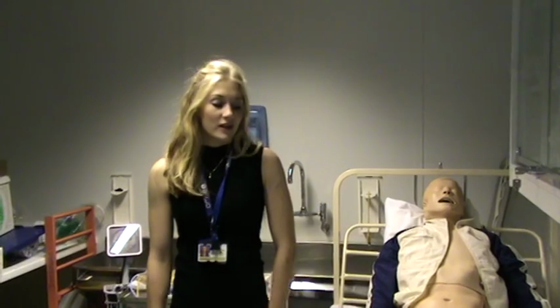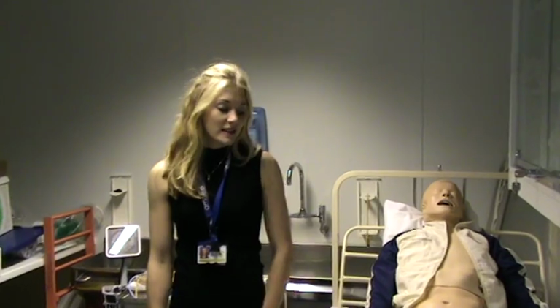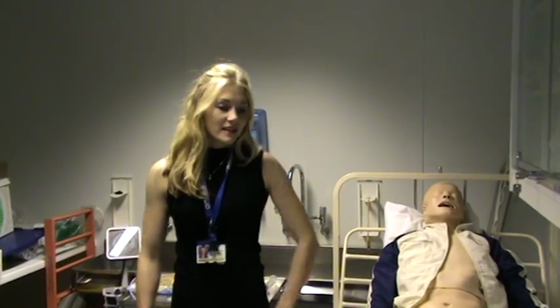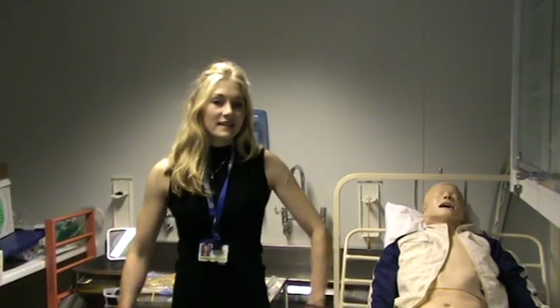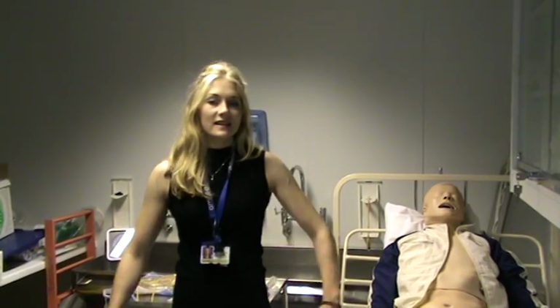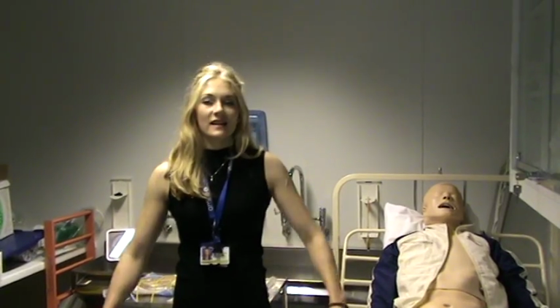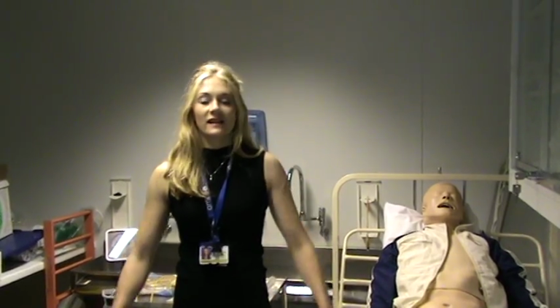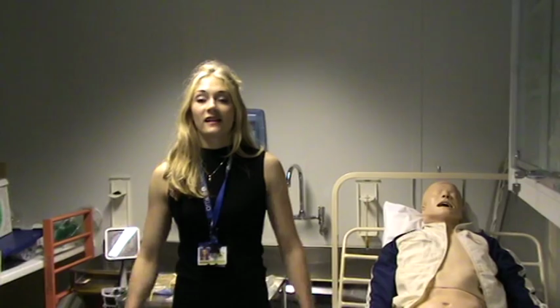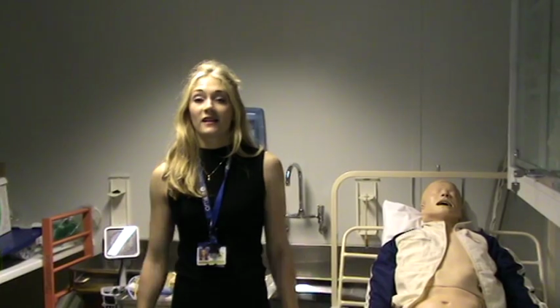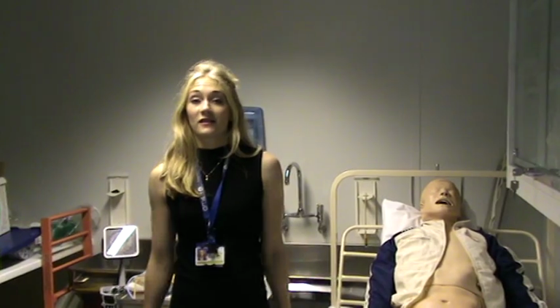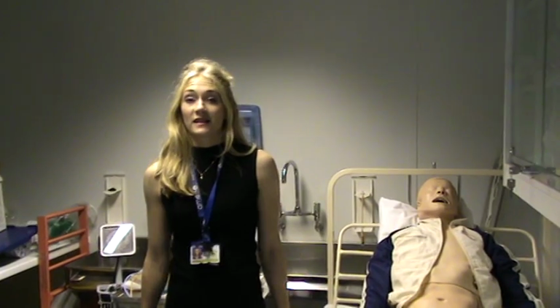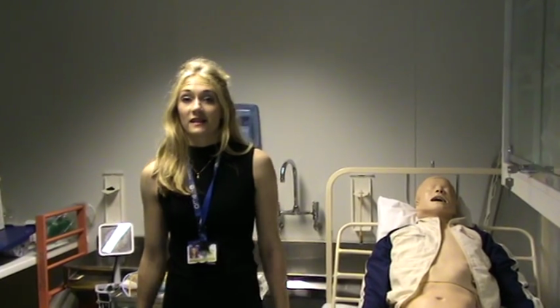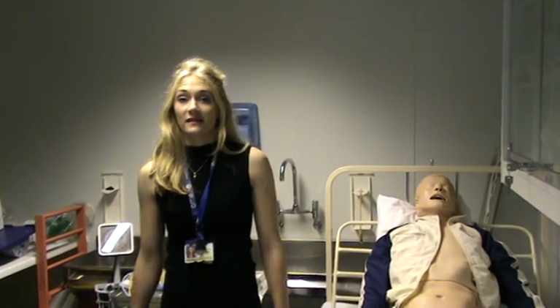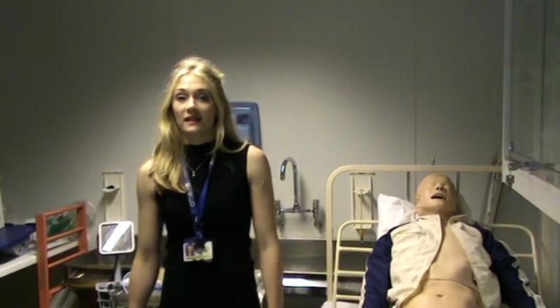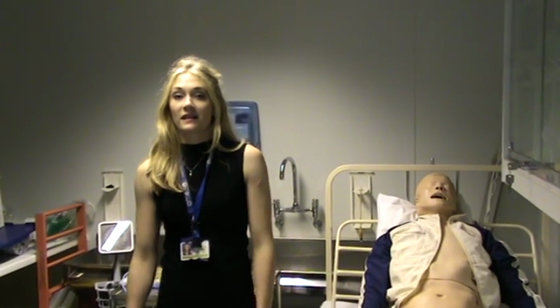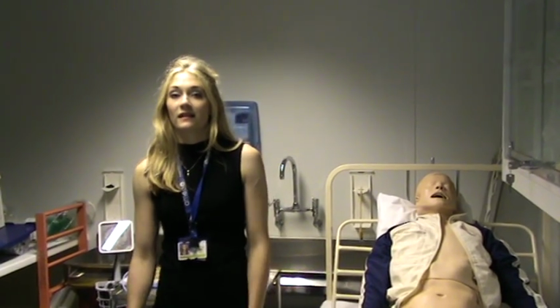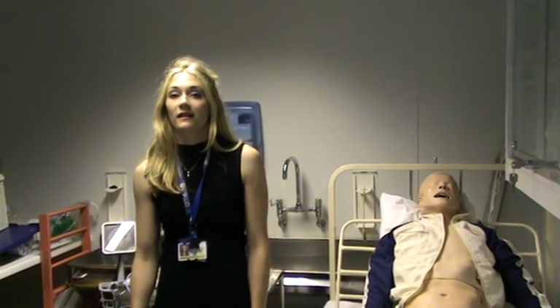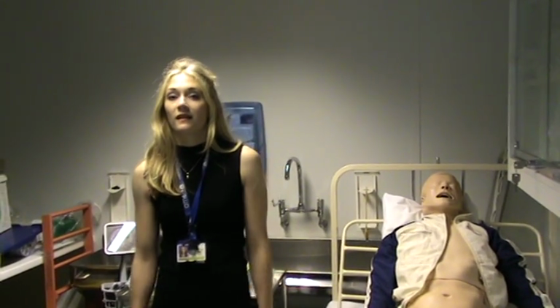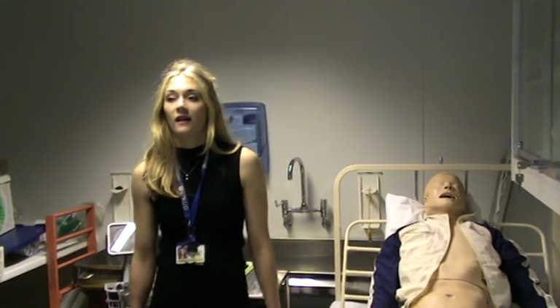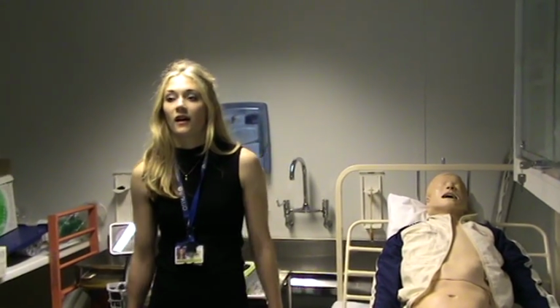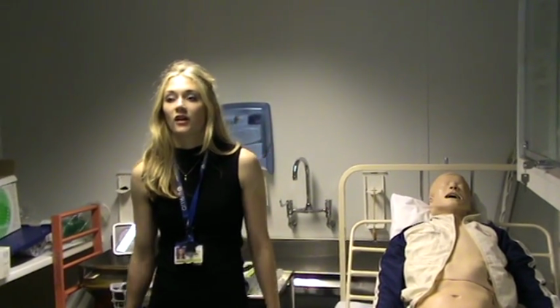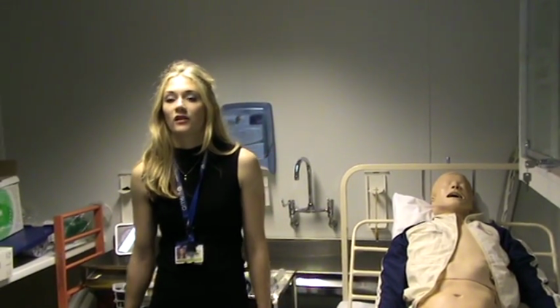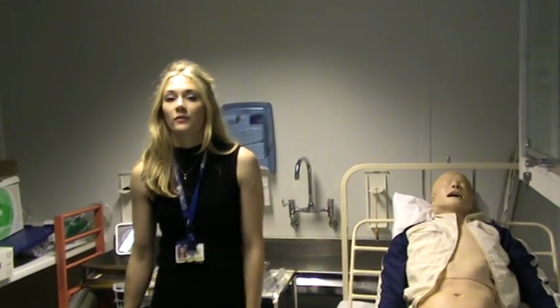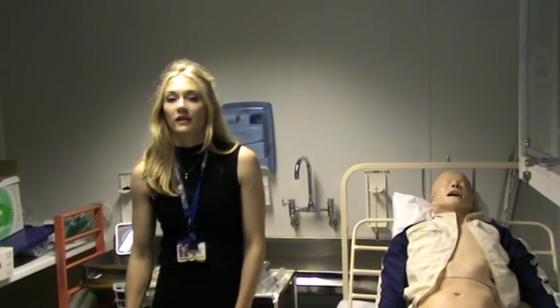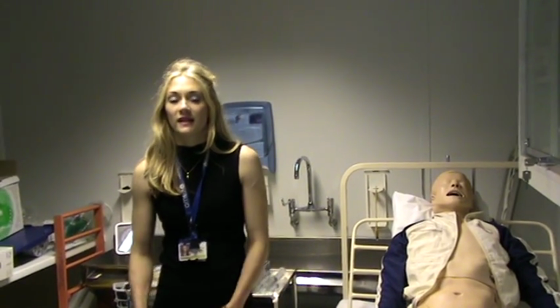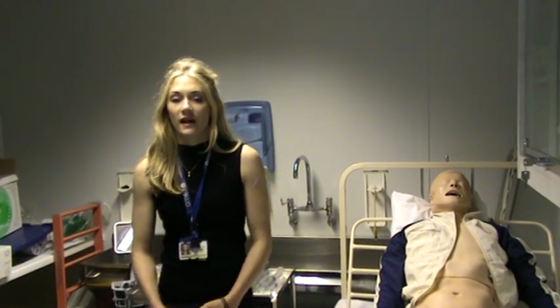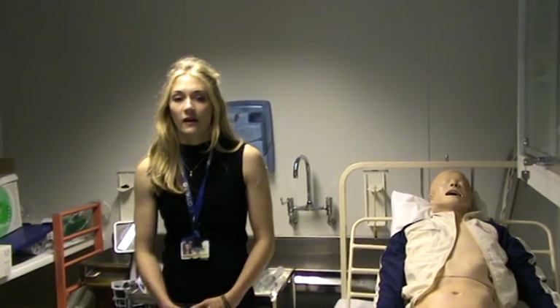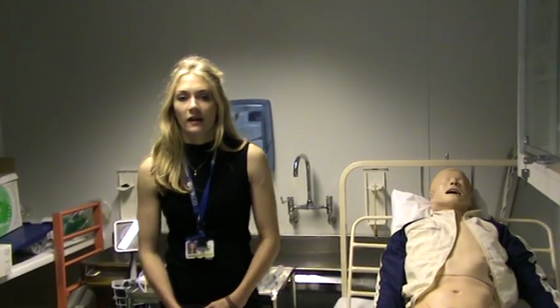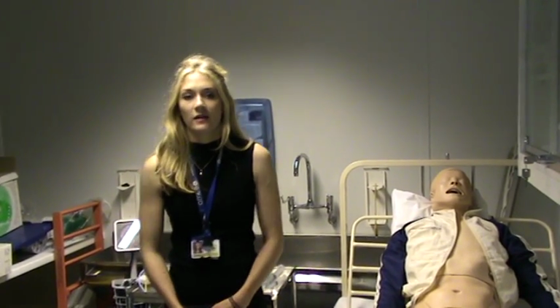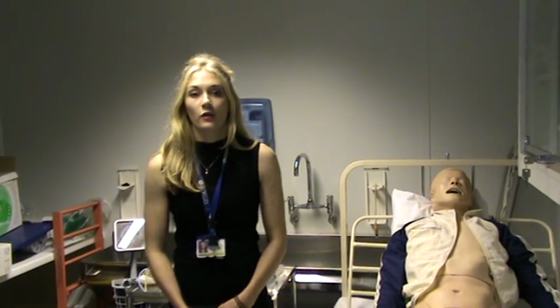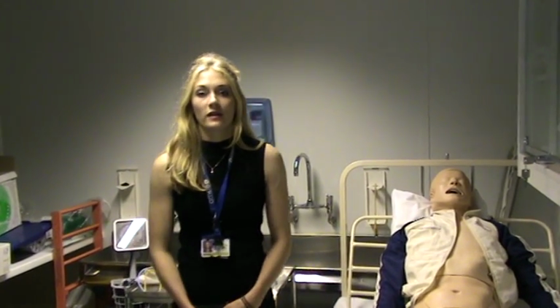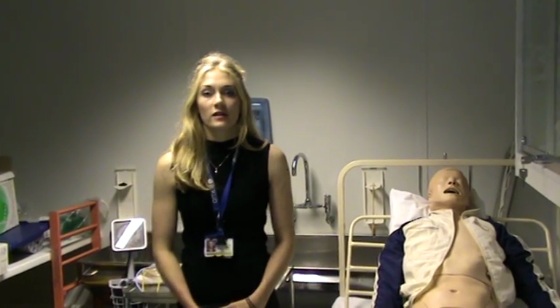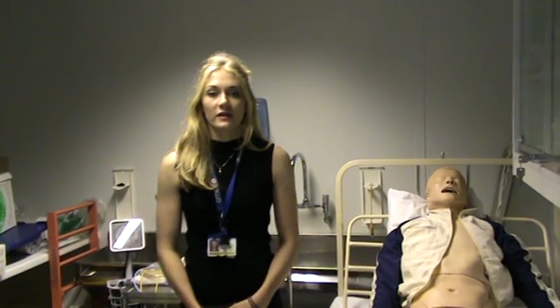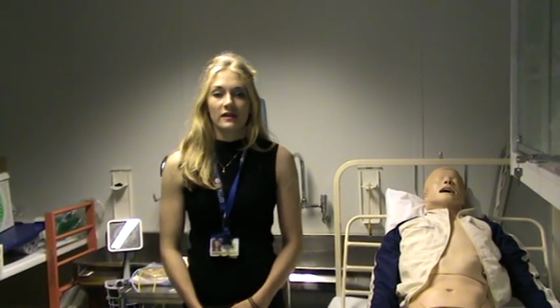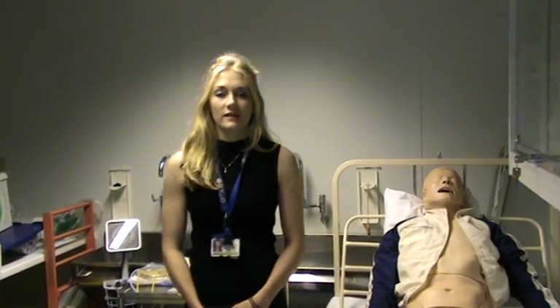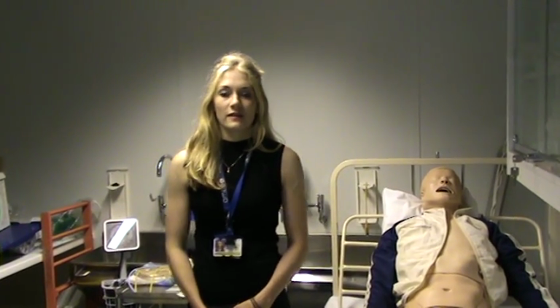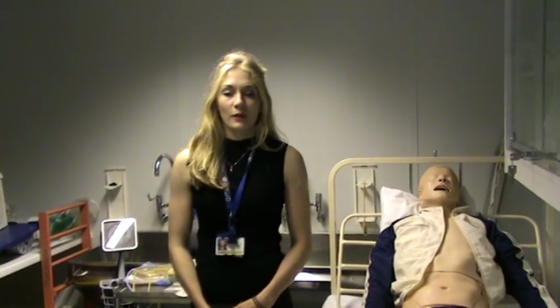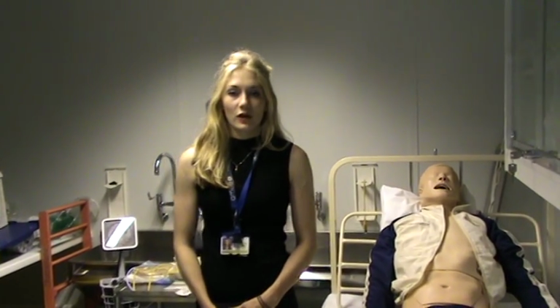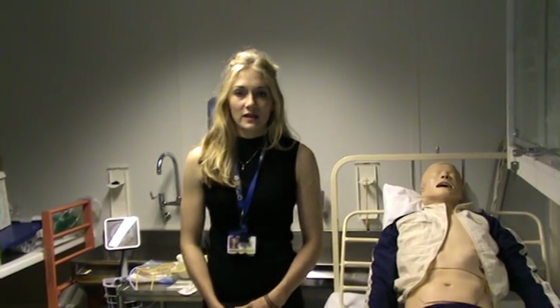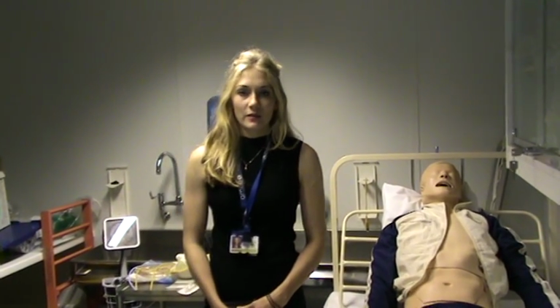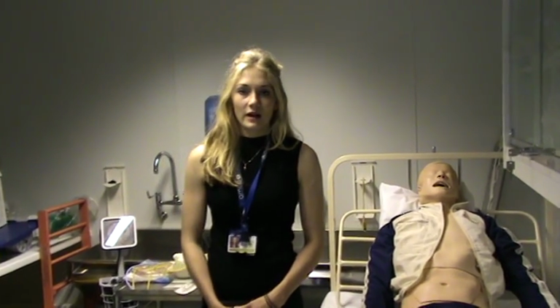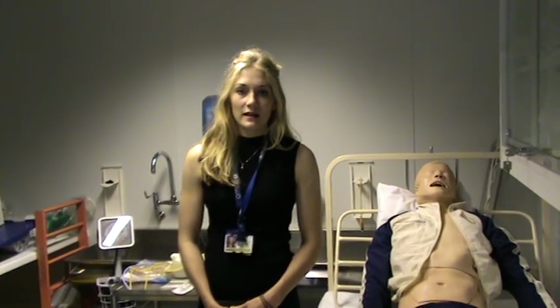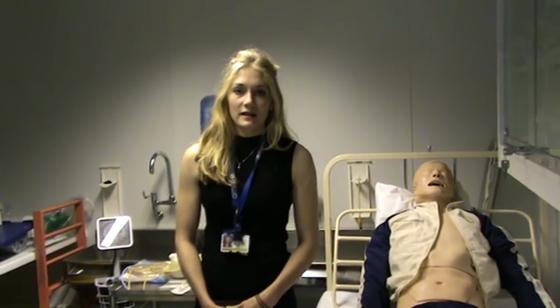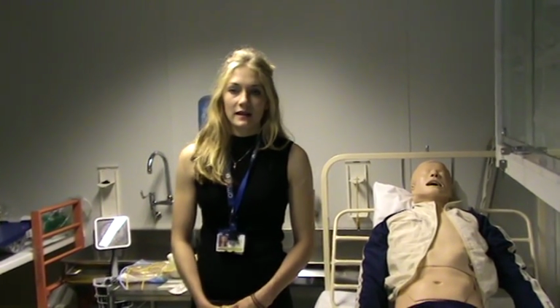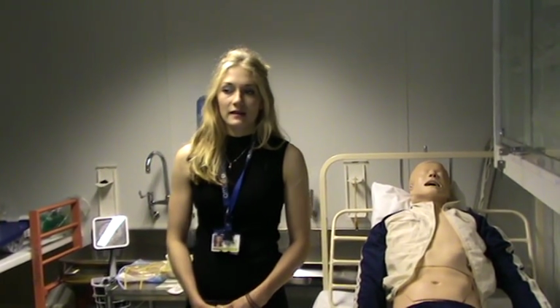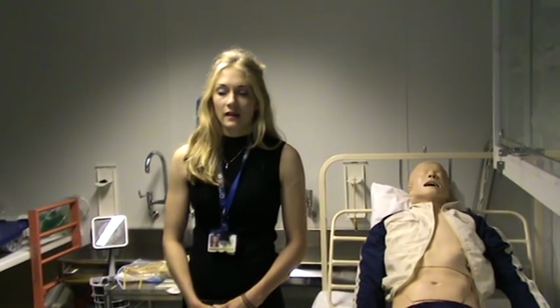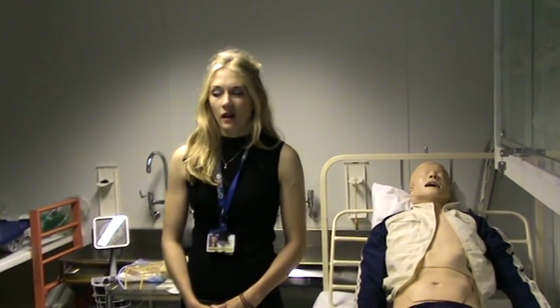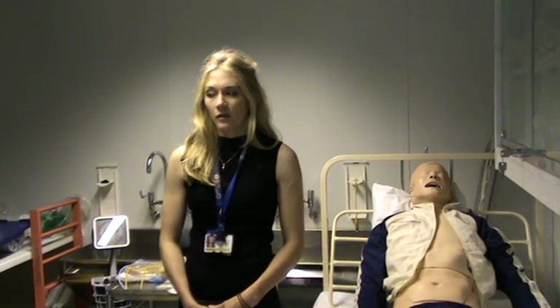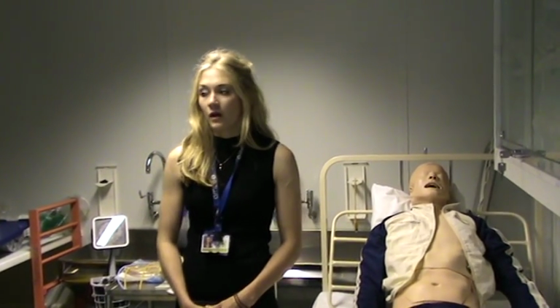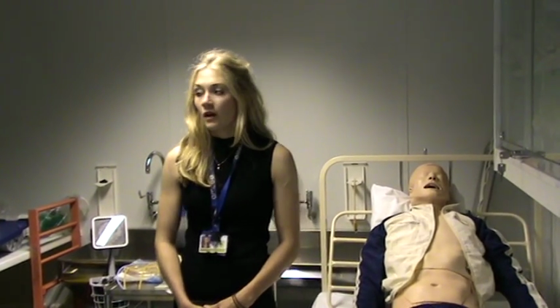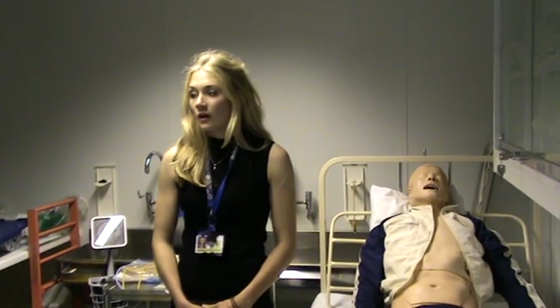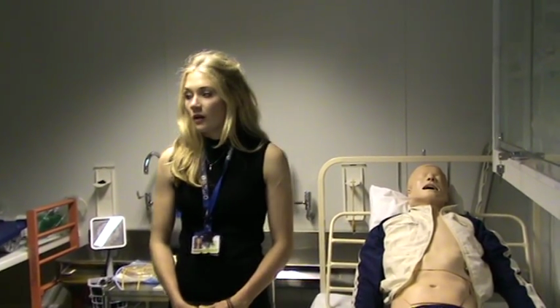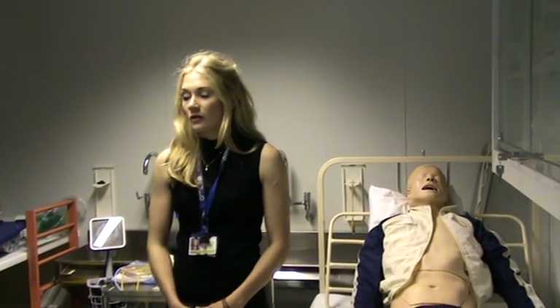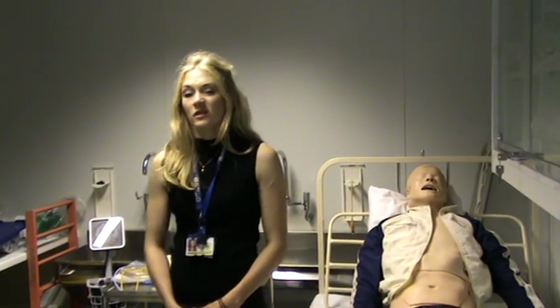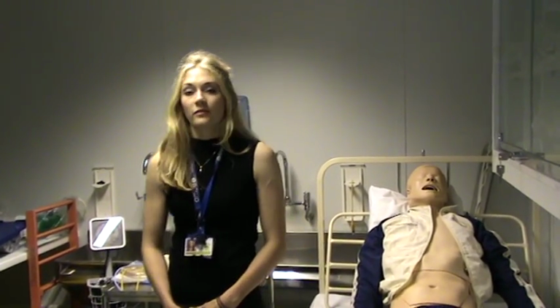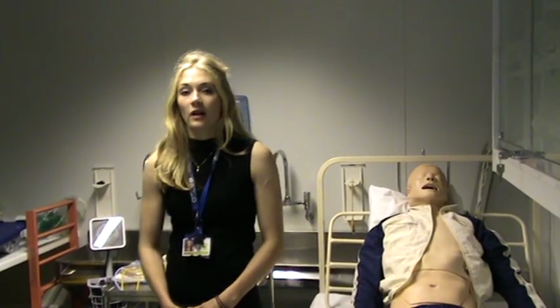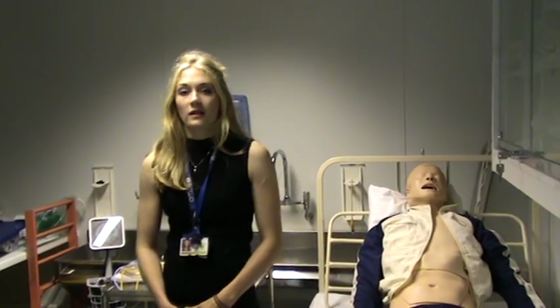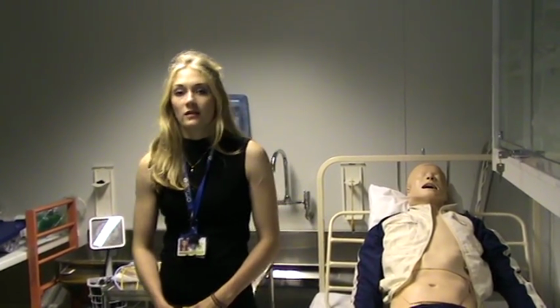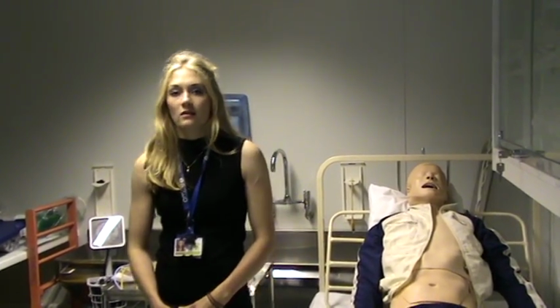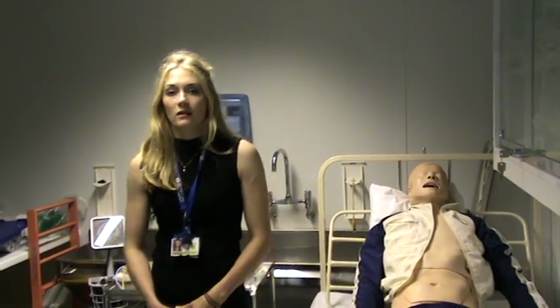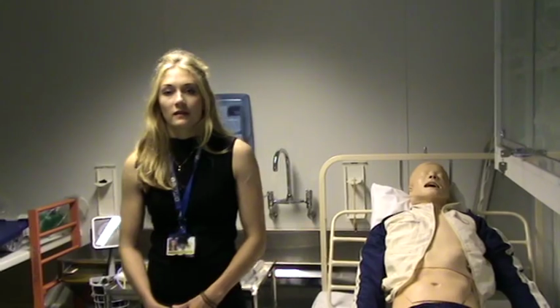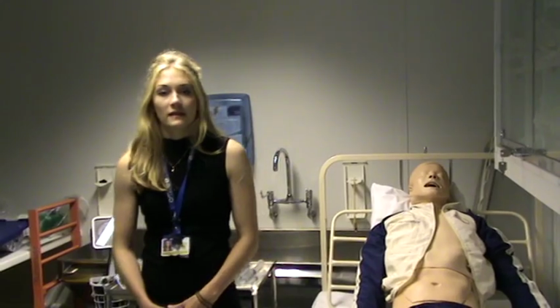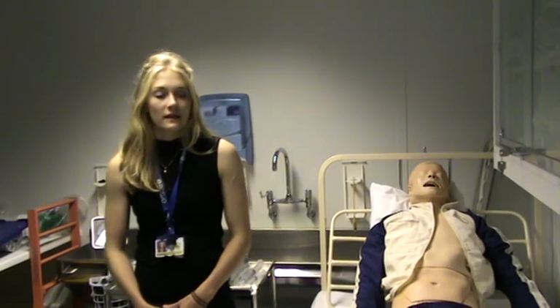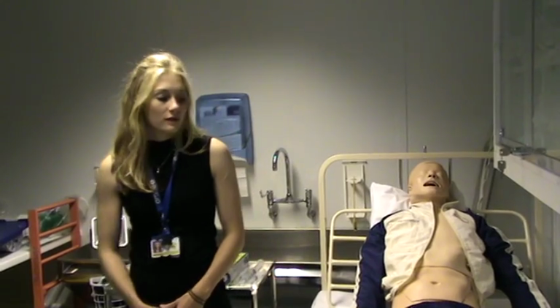This is the Clinical Skills Centre. You can come and use it at any point to practice some of the clinical skills.